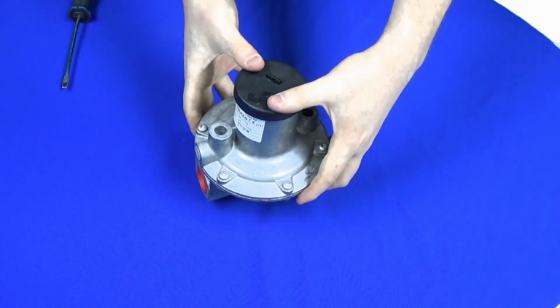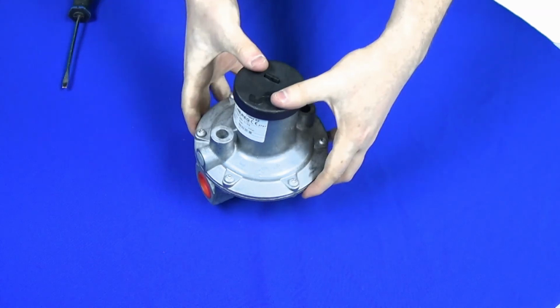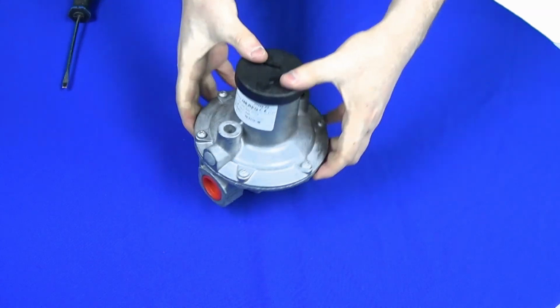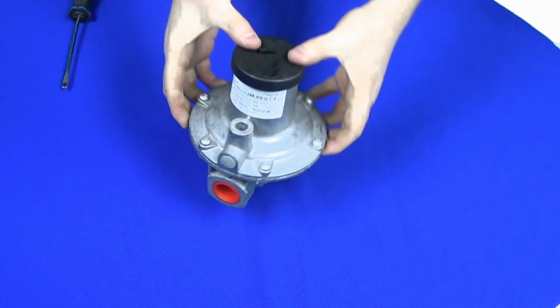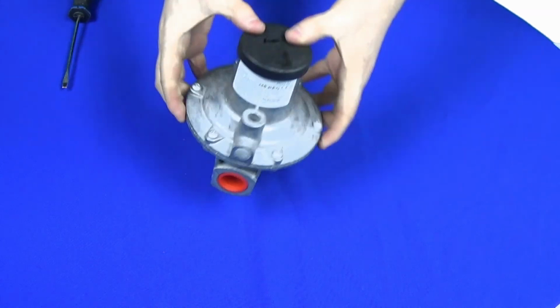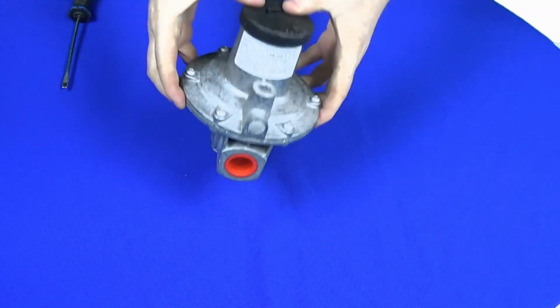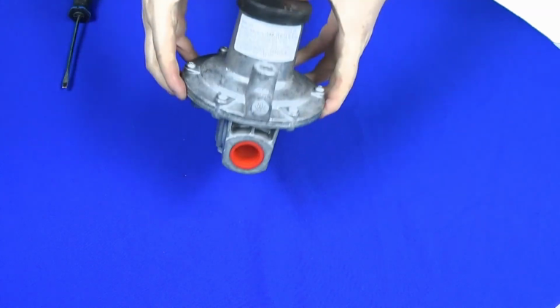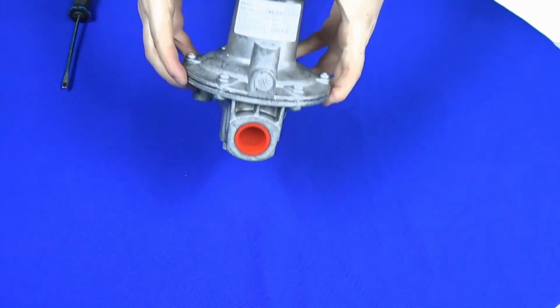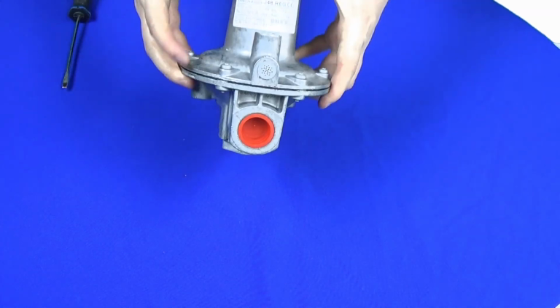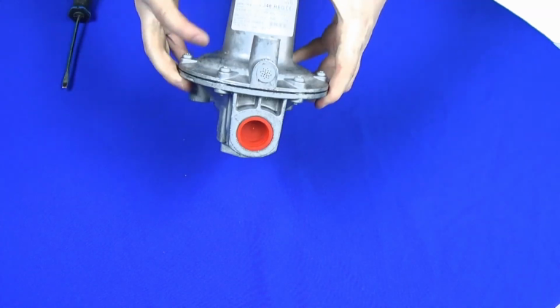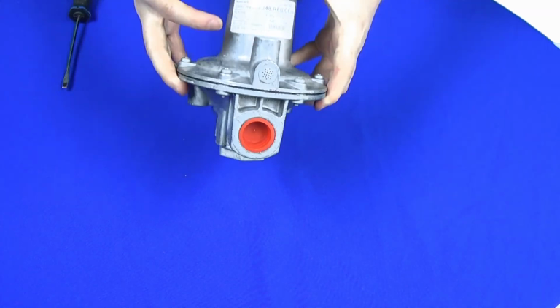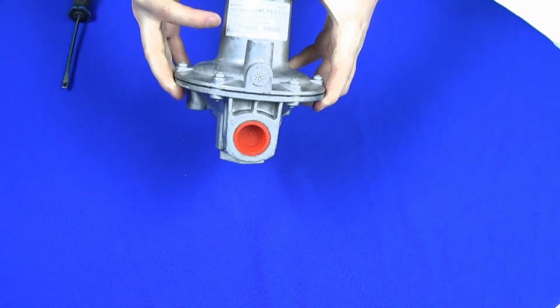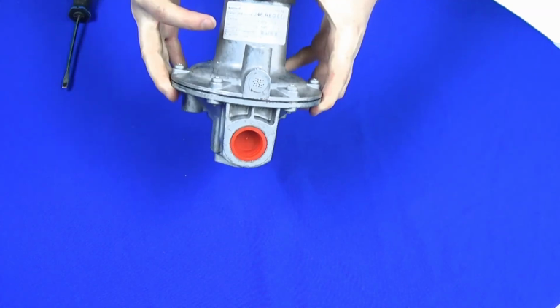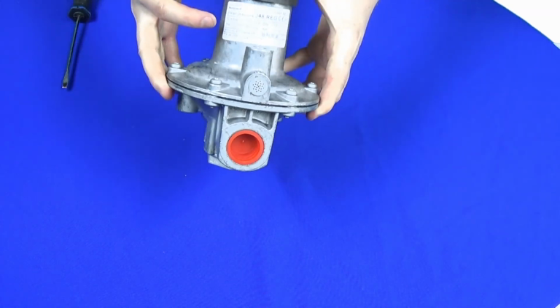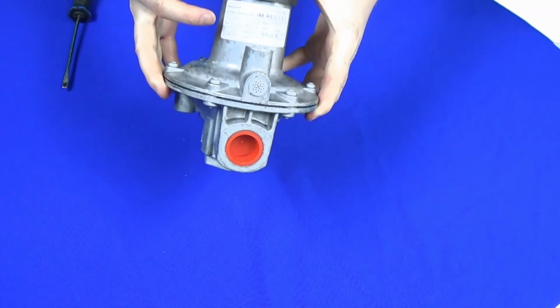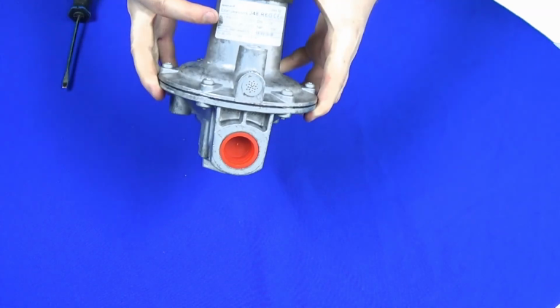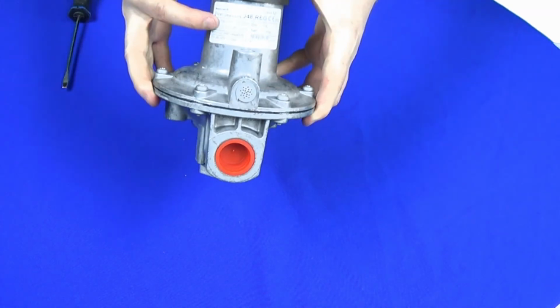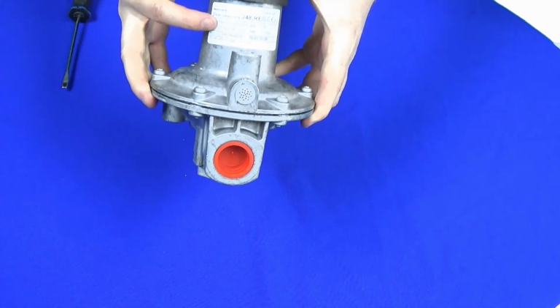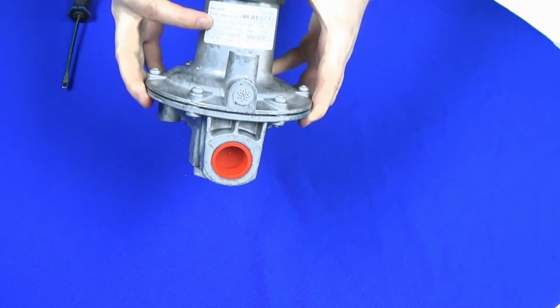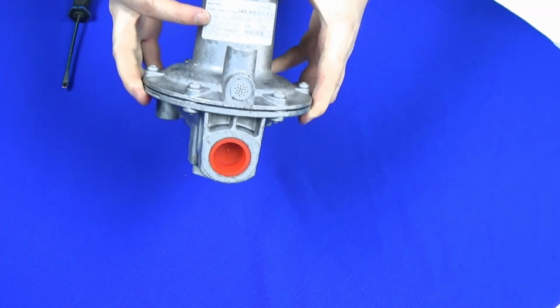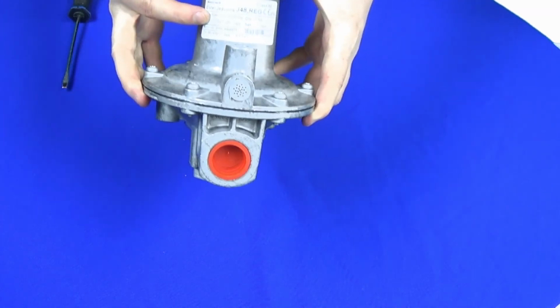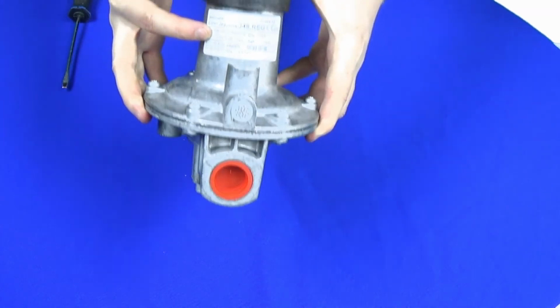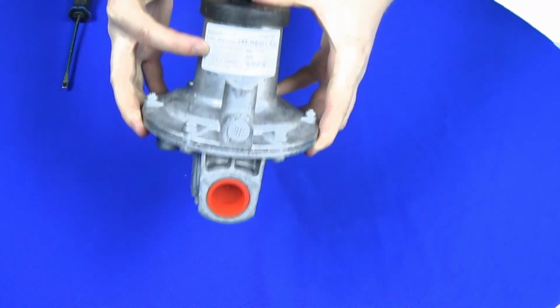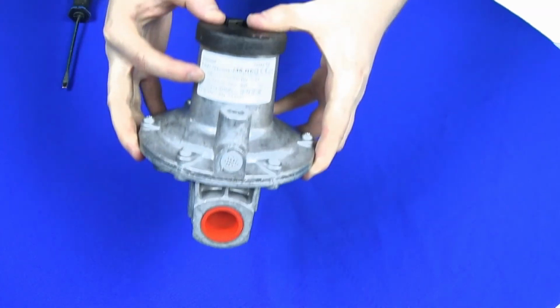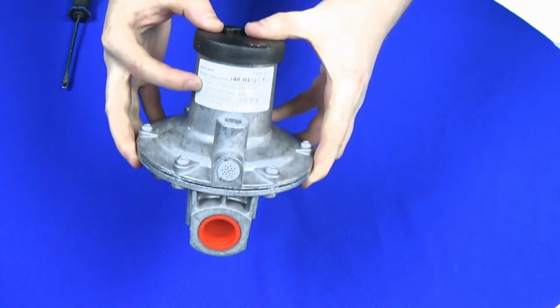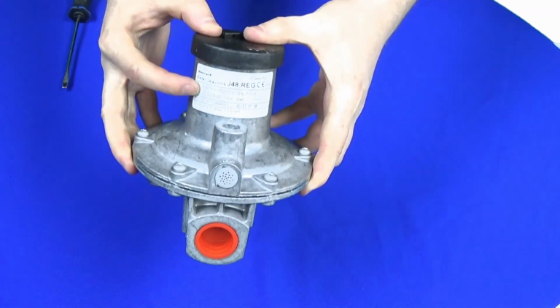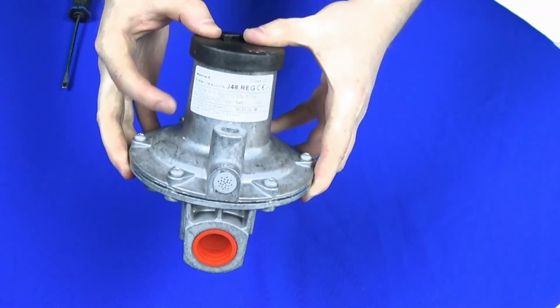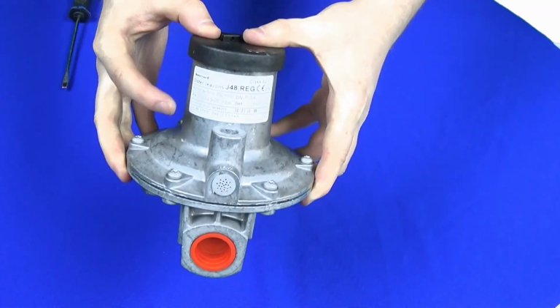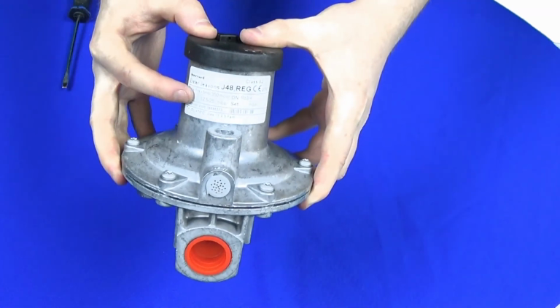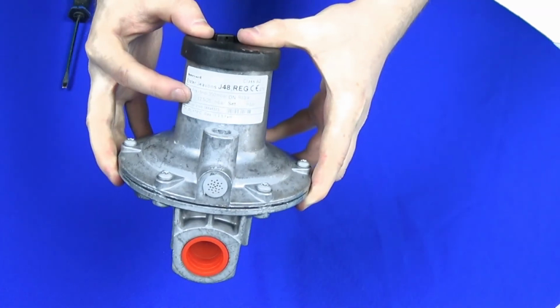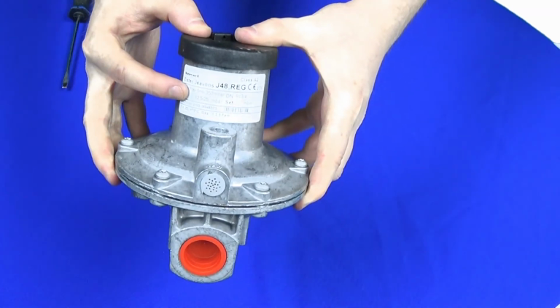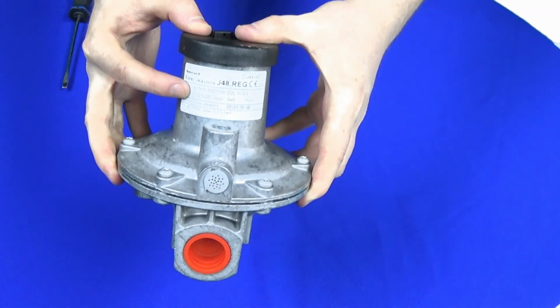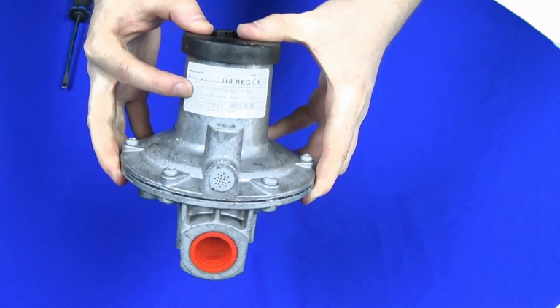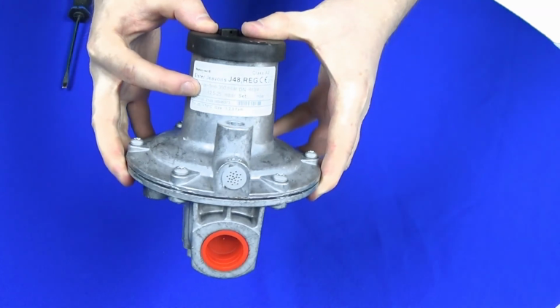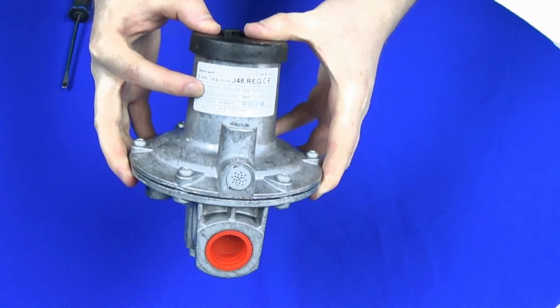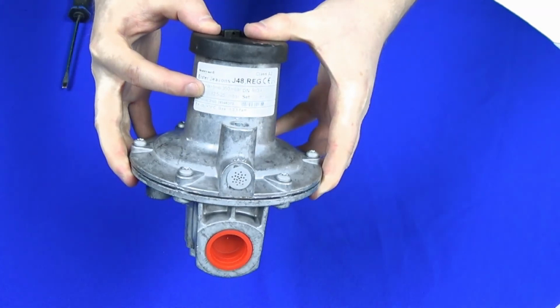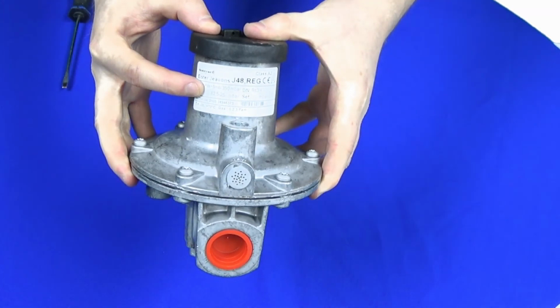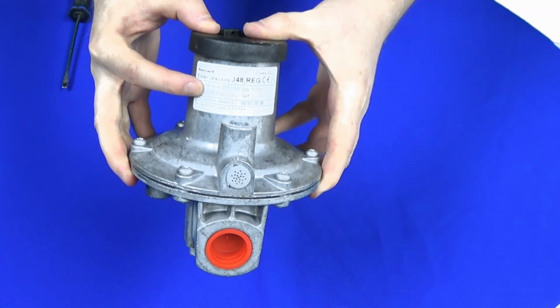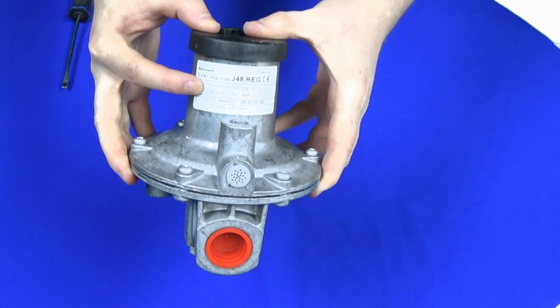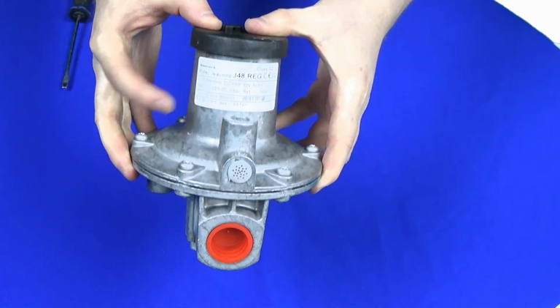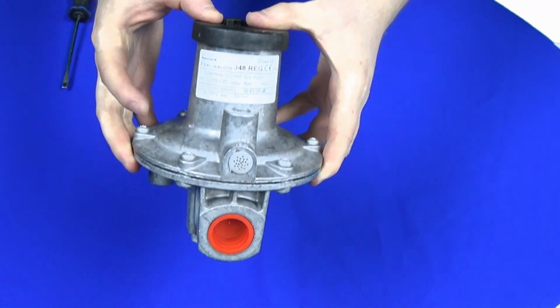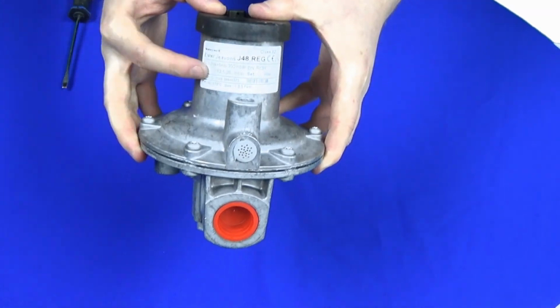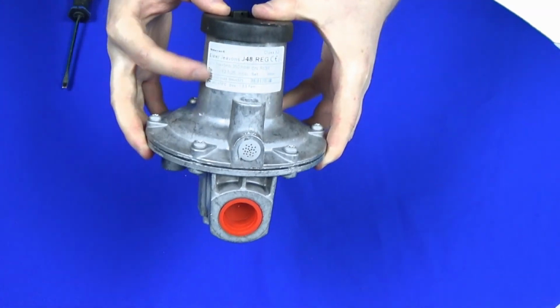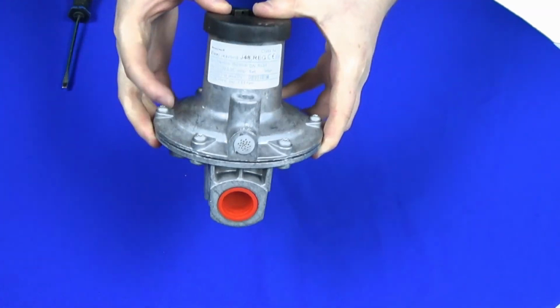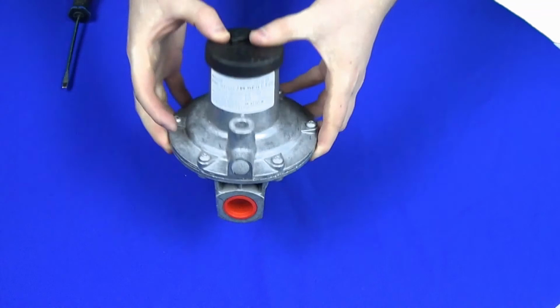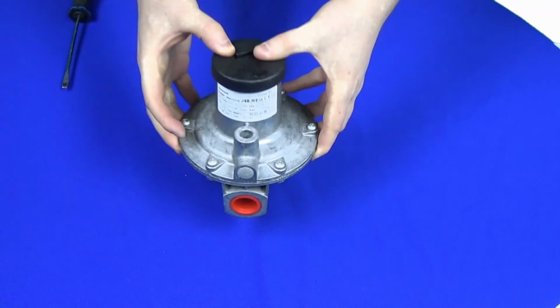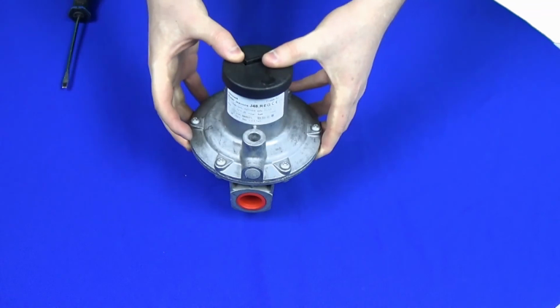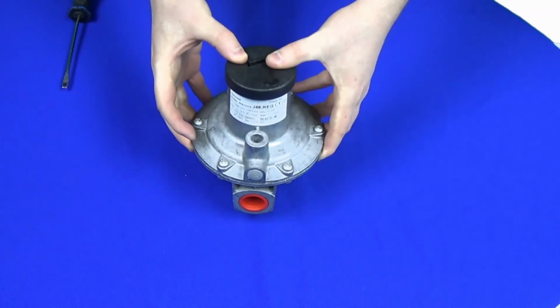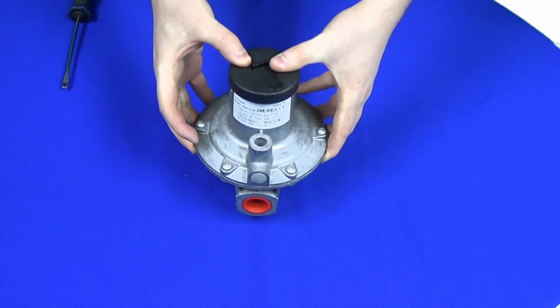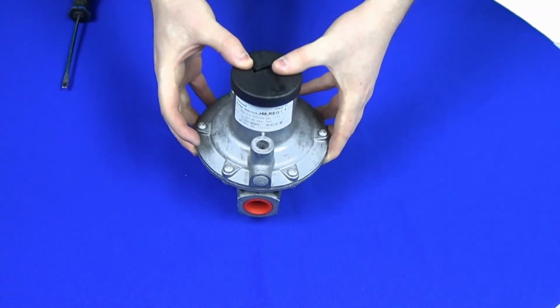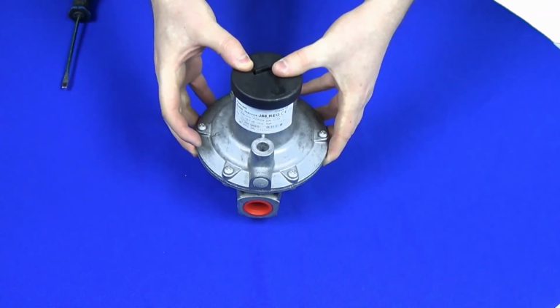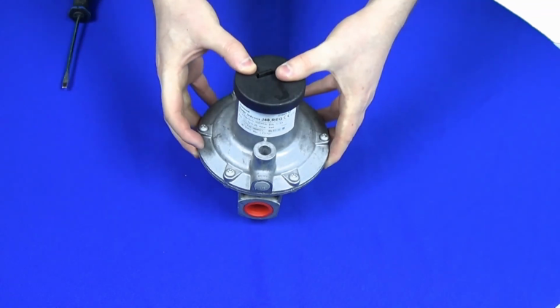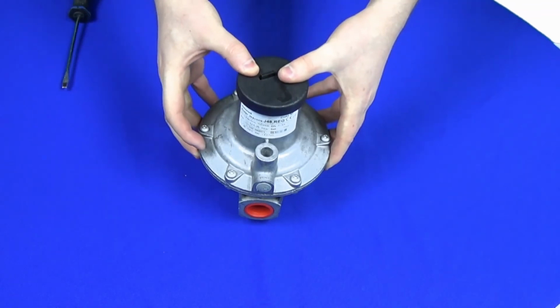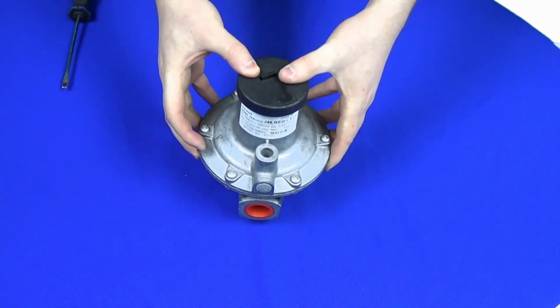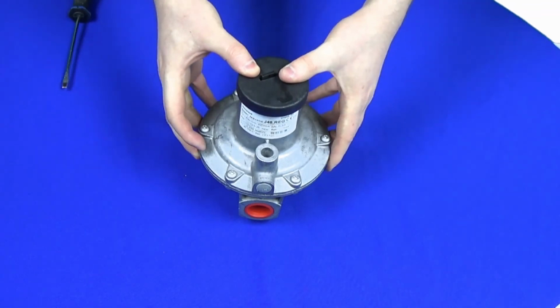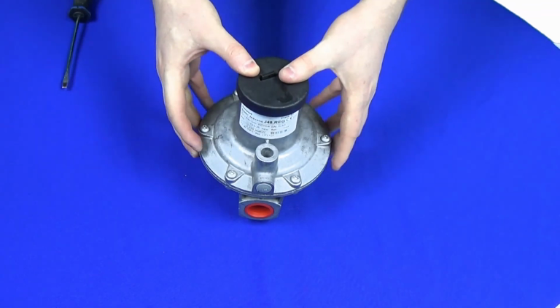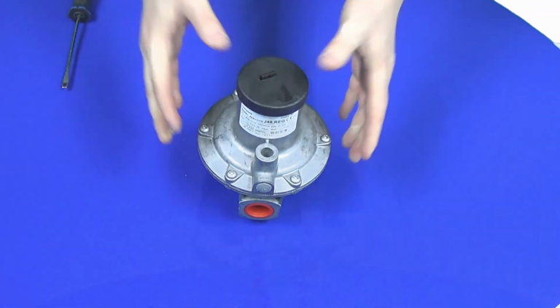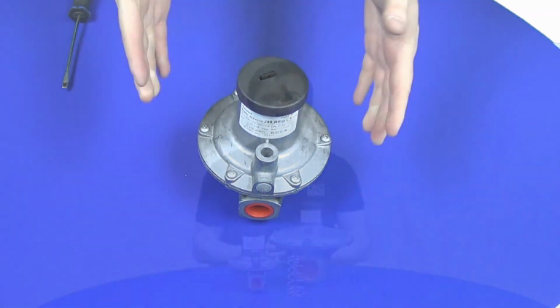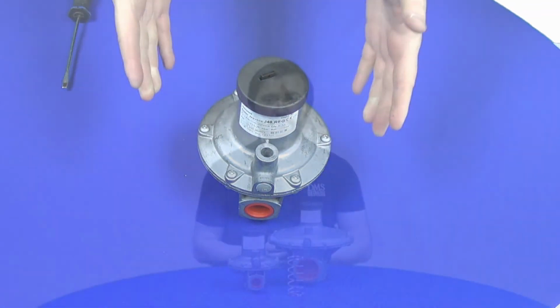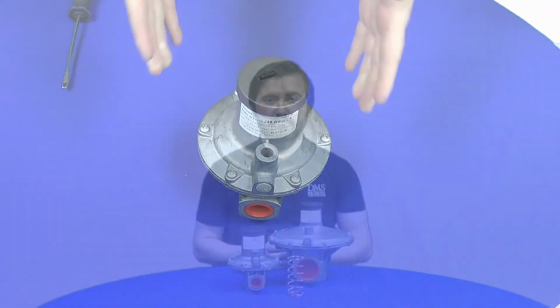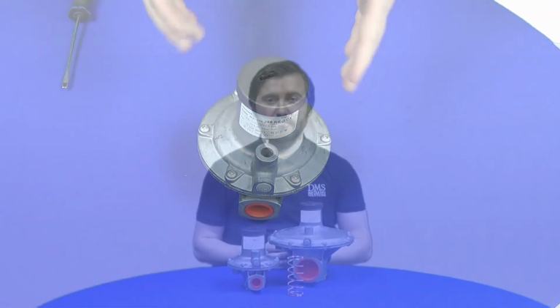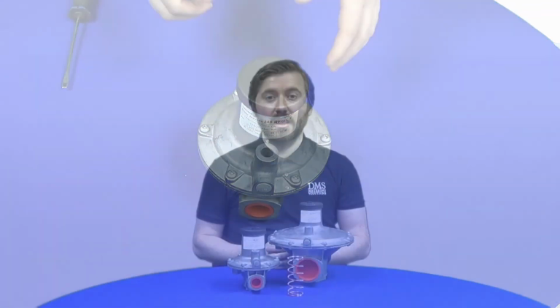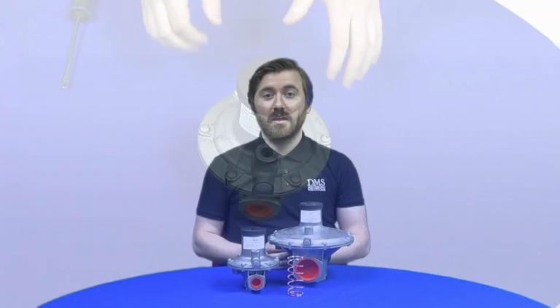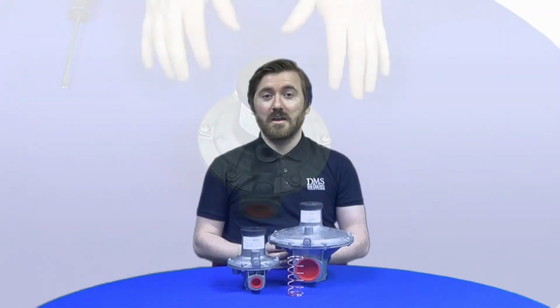One thing to mention: the label does show the spring range inside, so if you do change to a different spring, make sure to change the label accordingly.